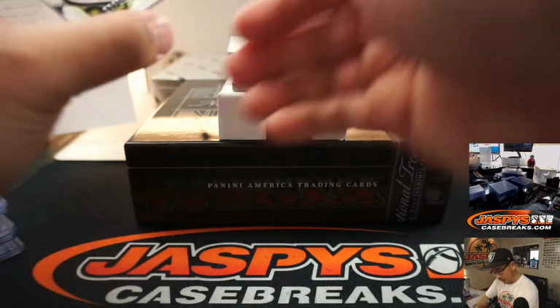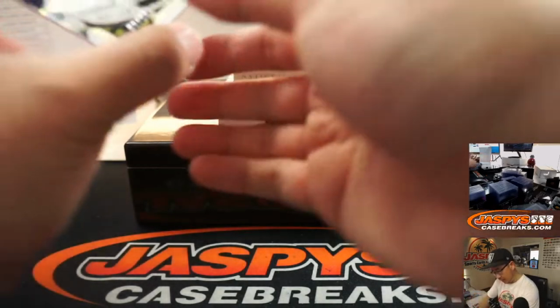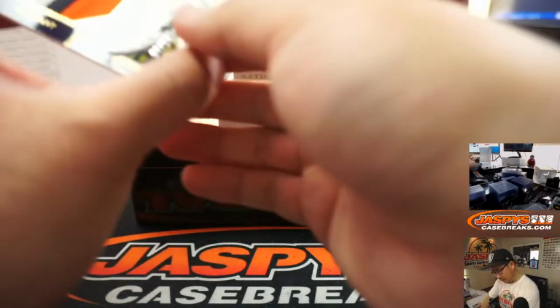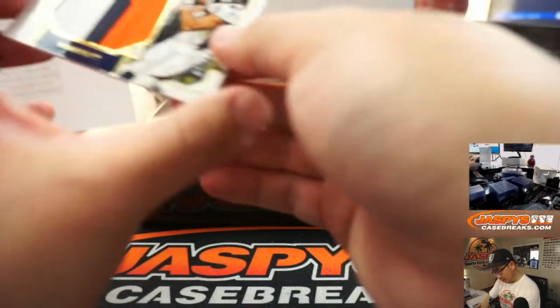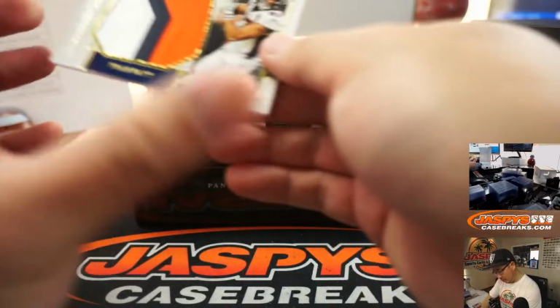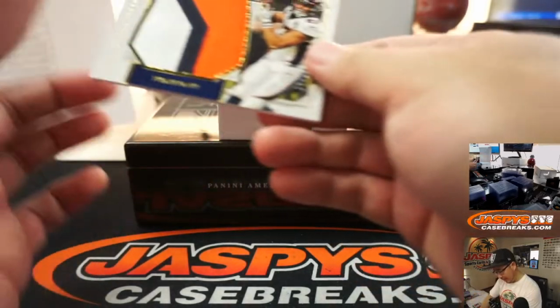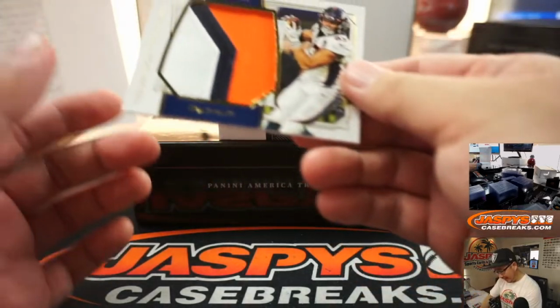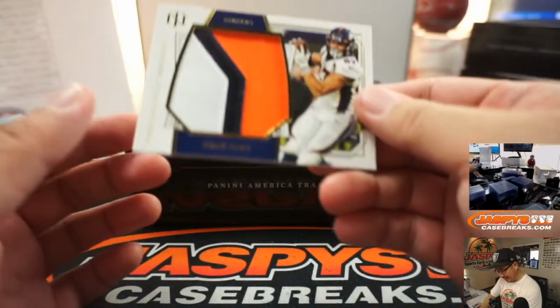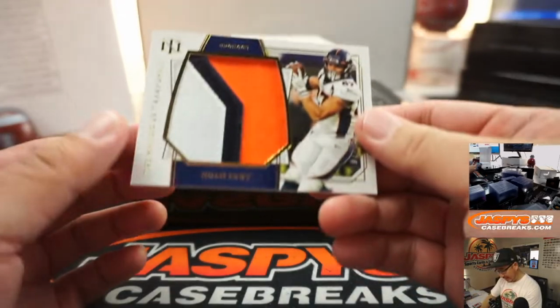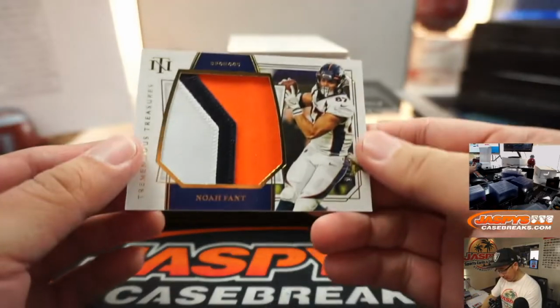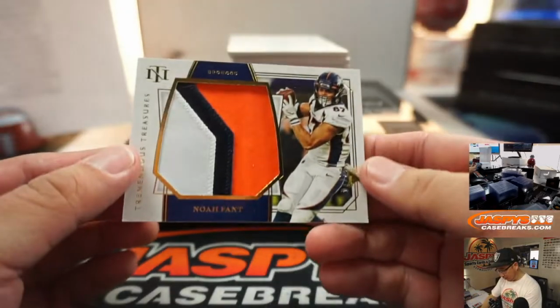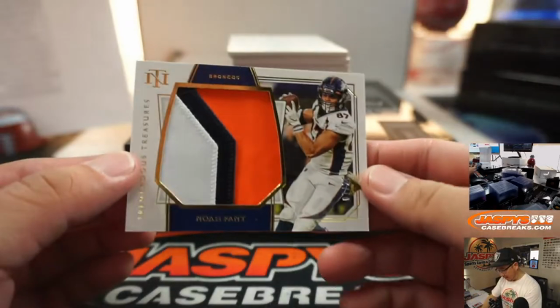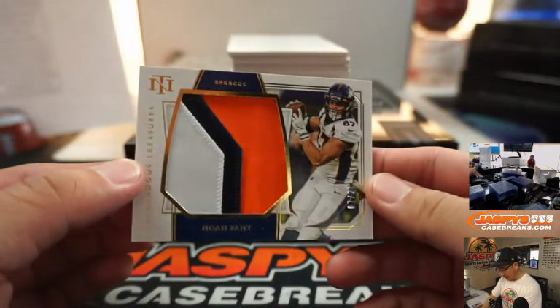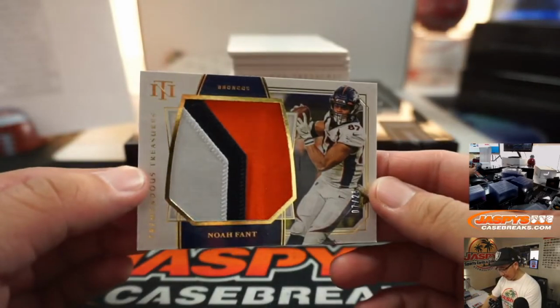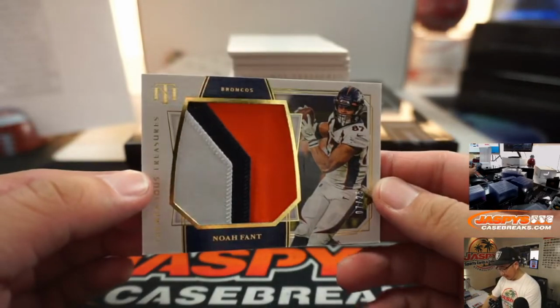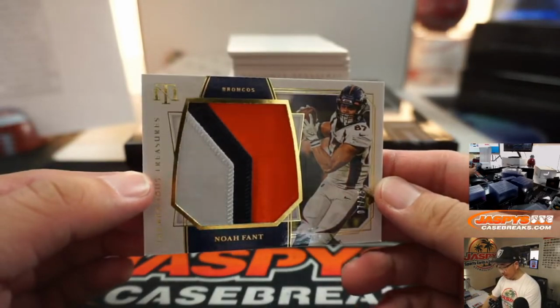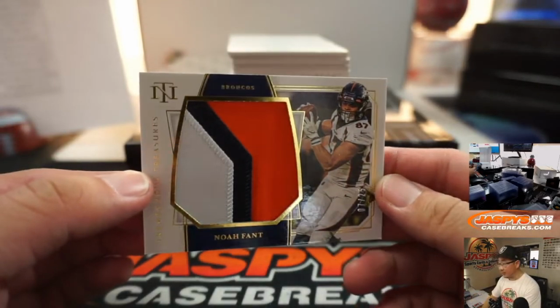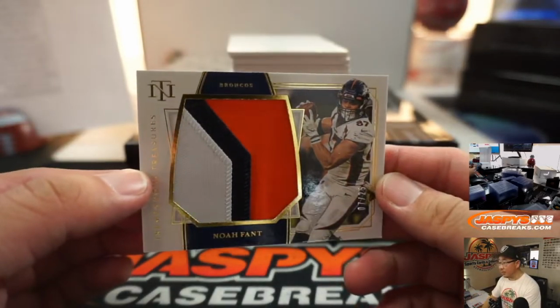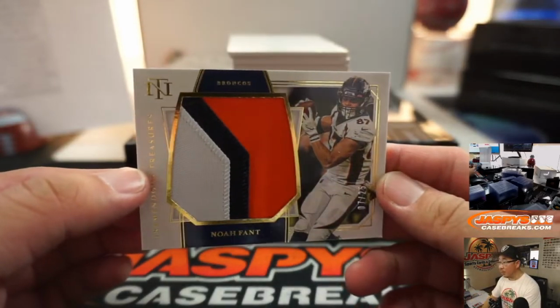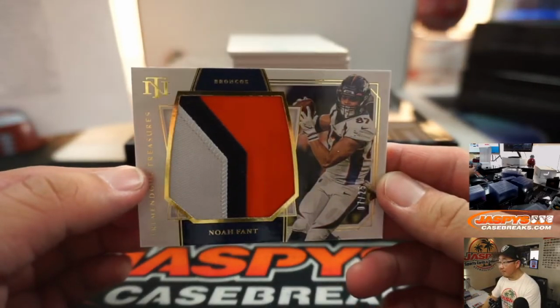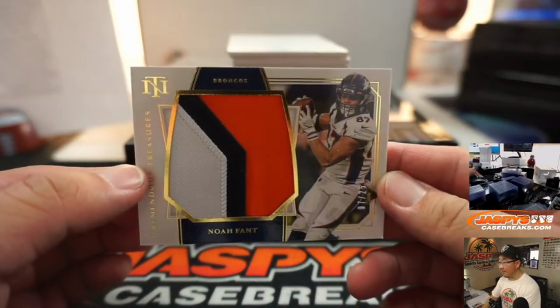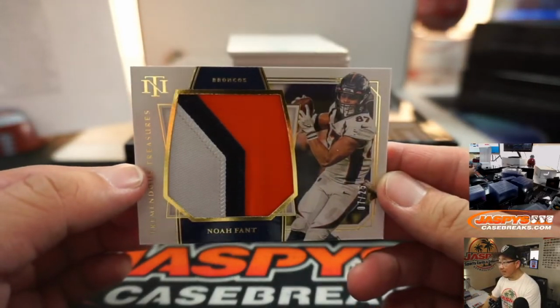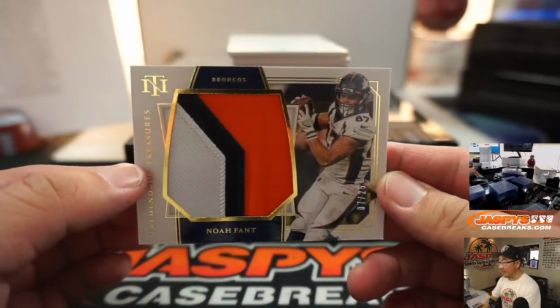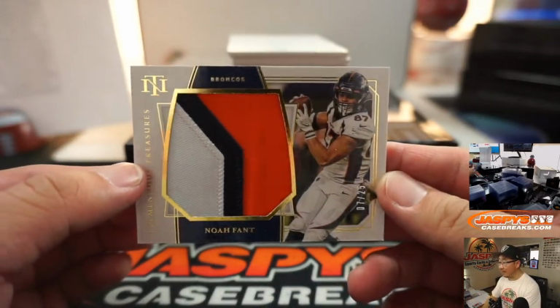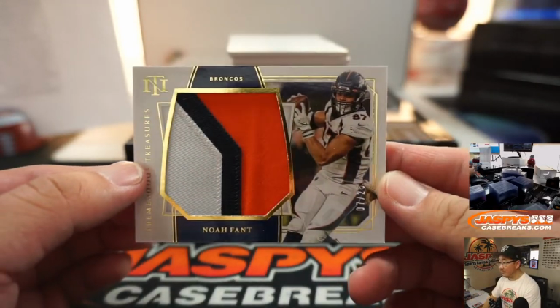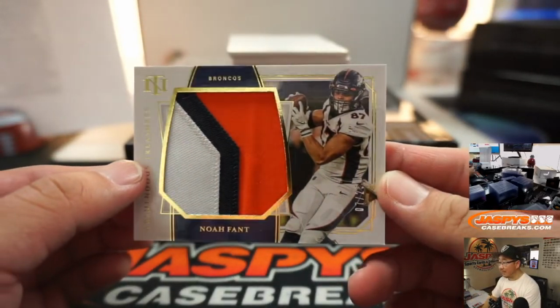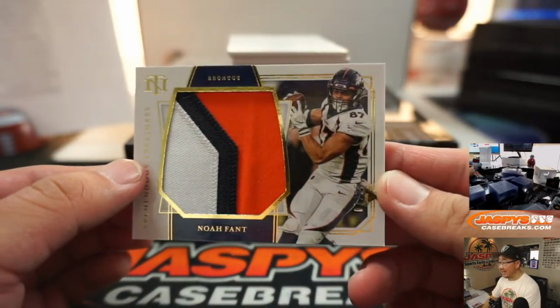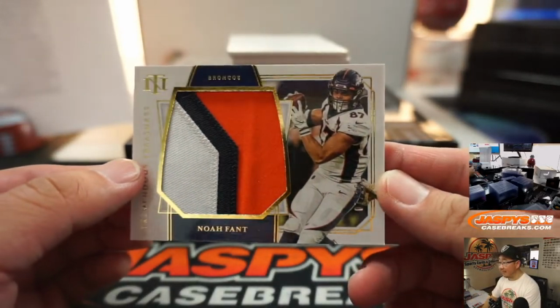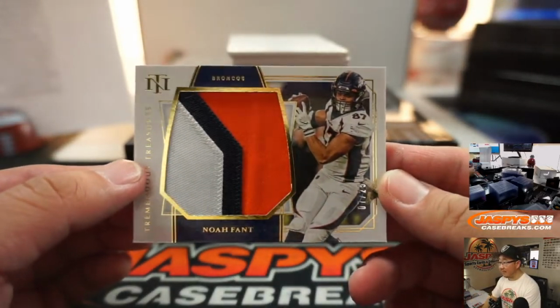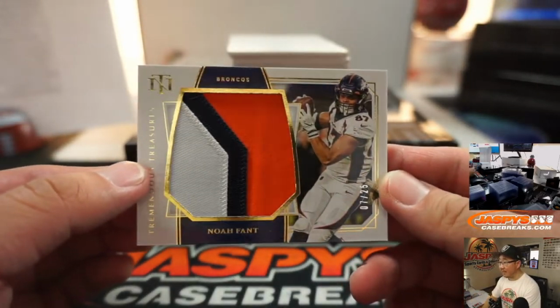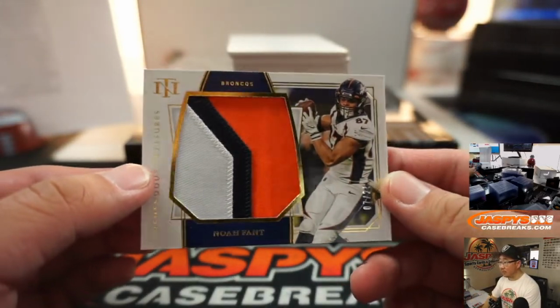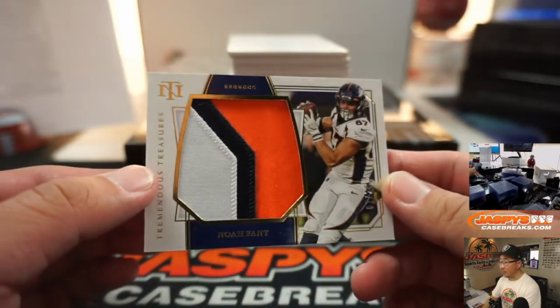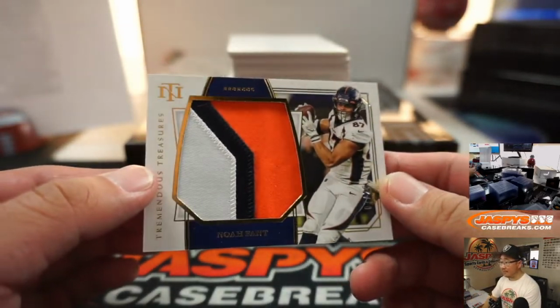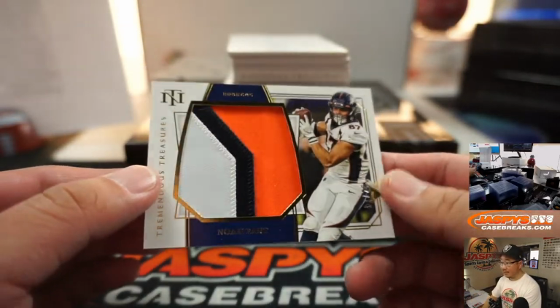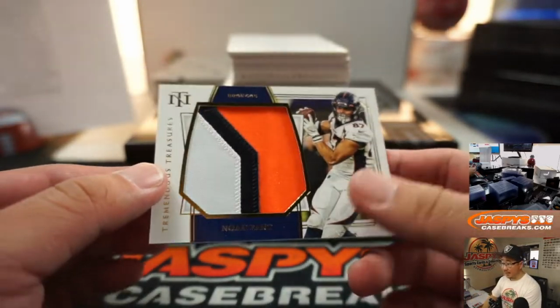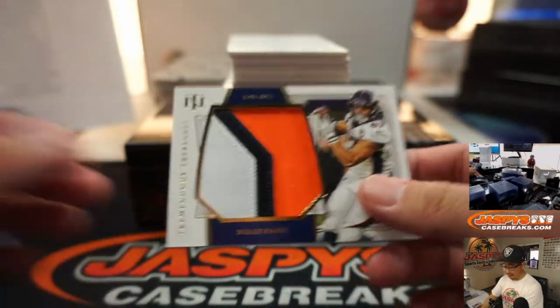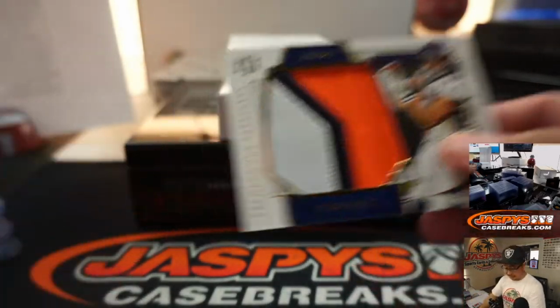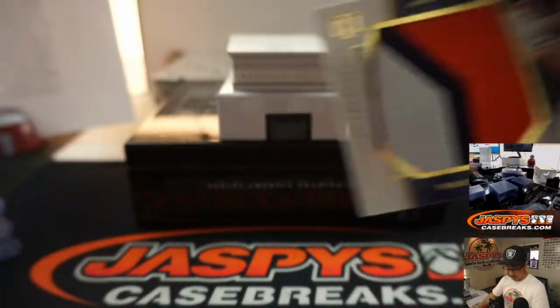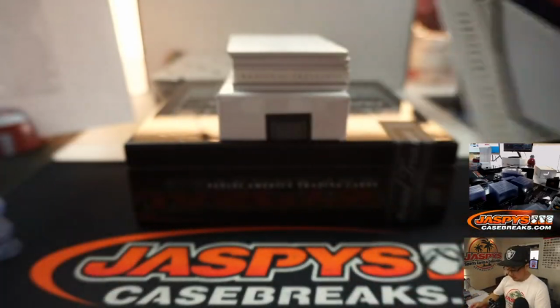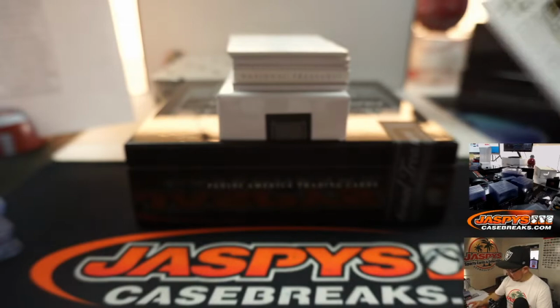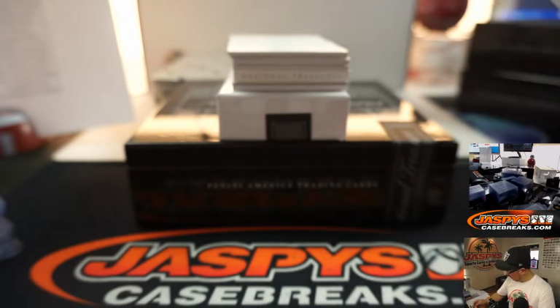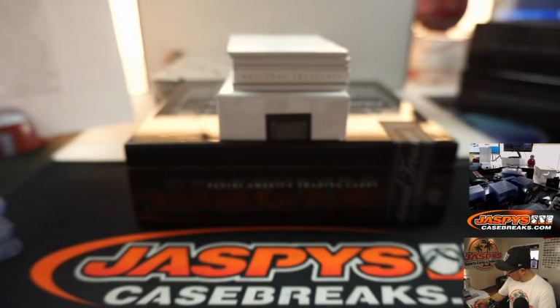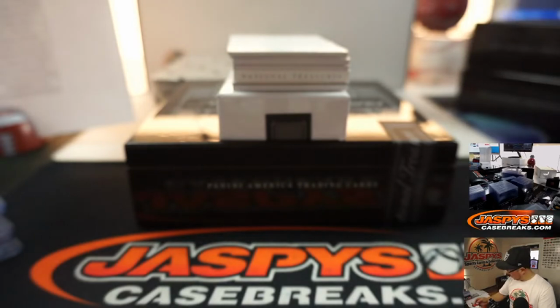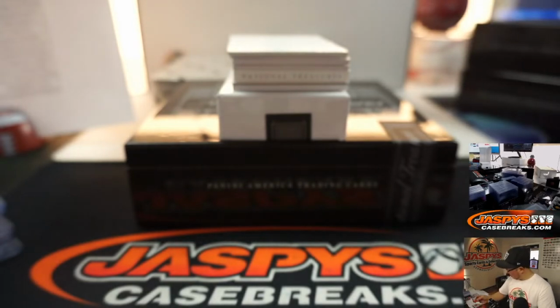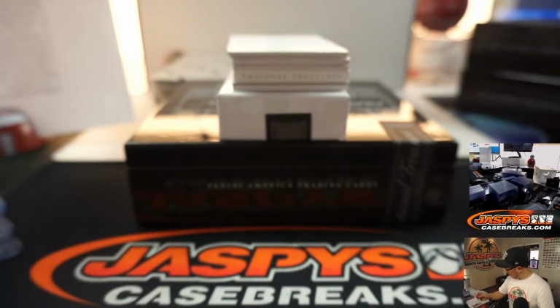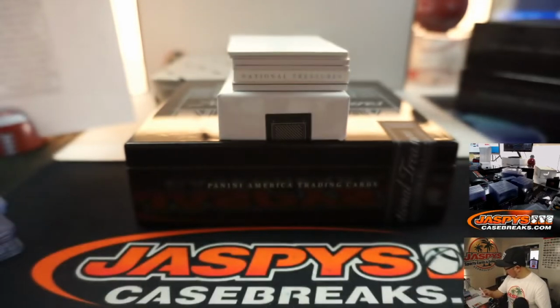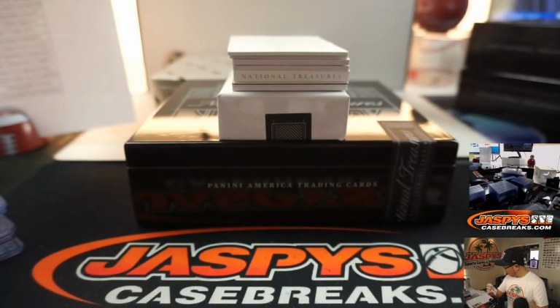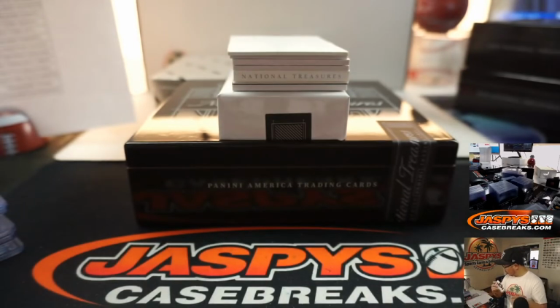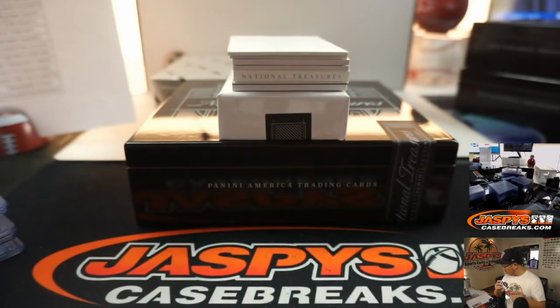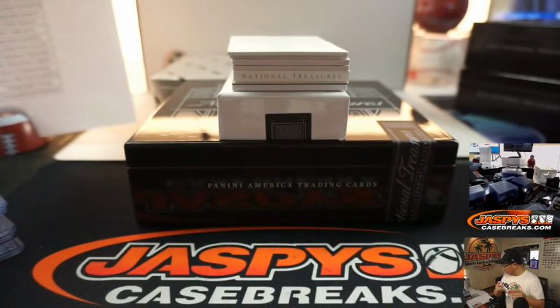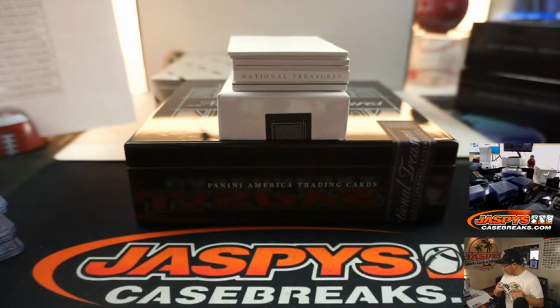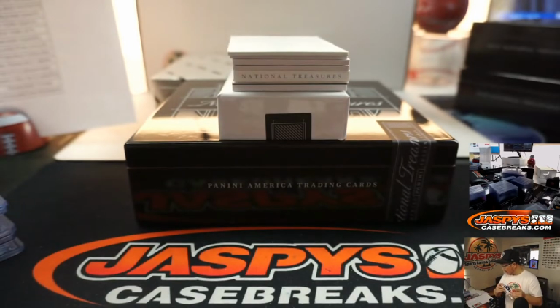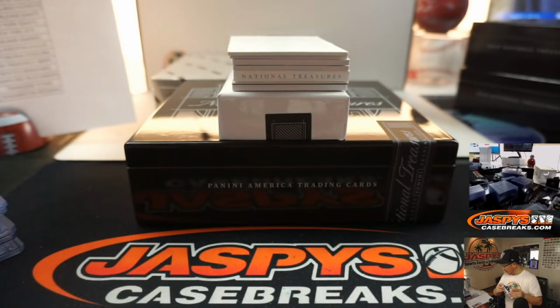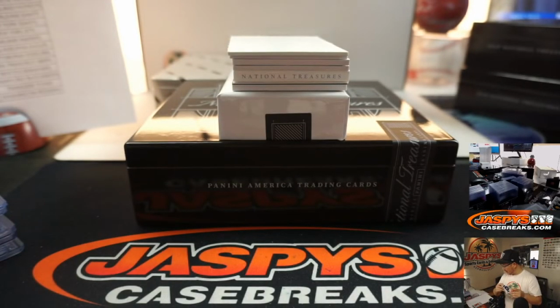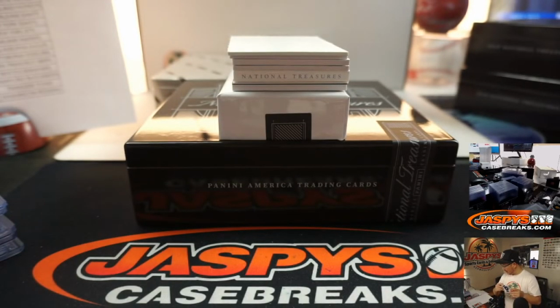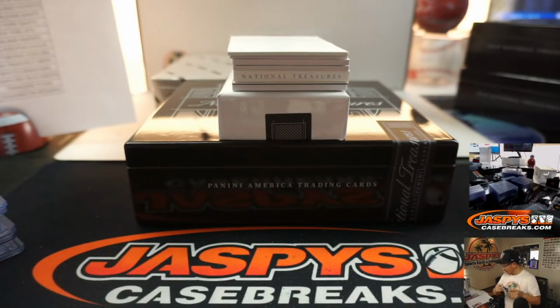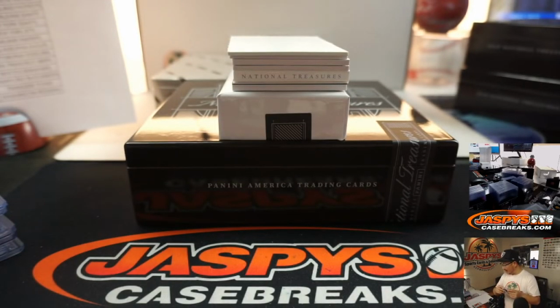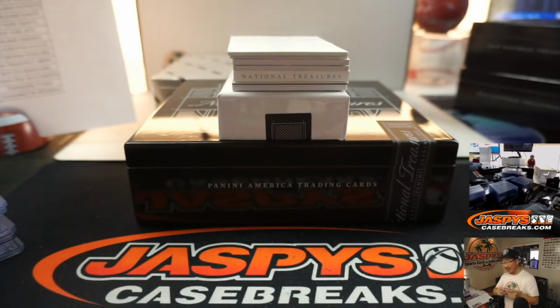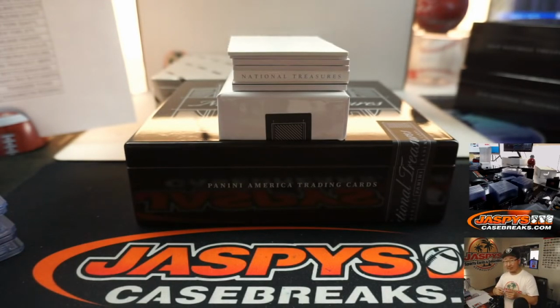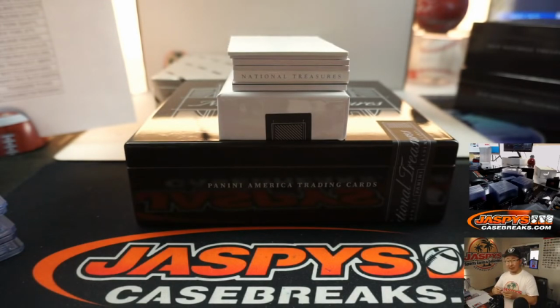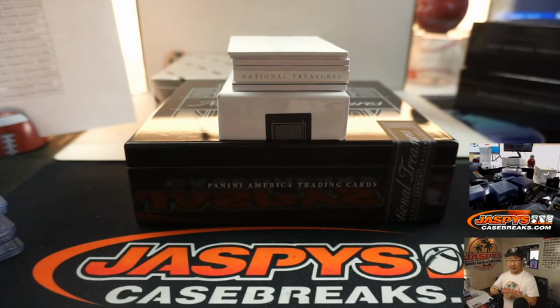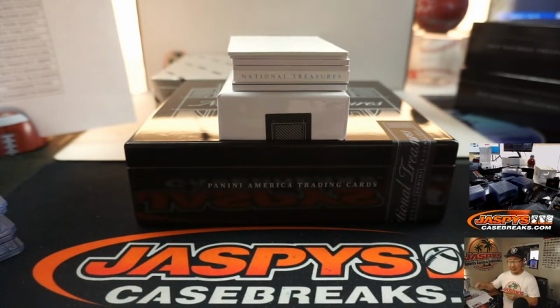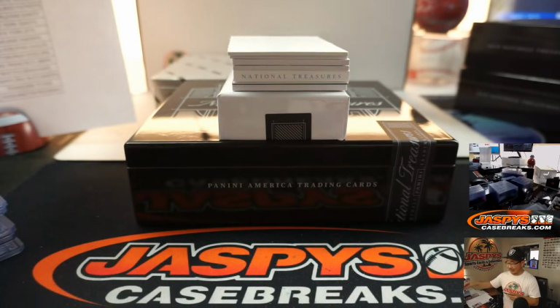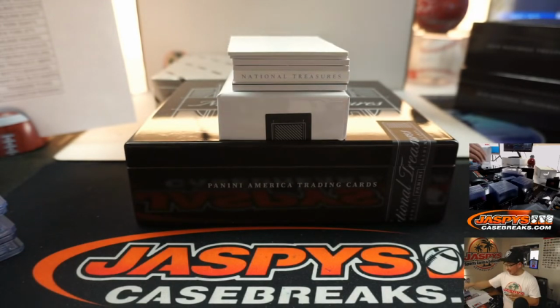Big Denver relic here — that's Noah Phan, 7 out of 25. That goes to Hans and Denver 7.